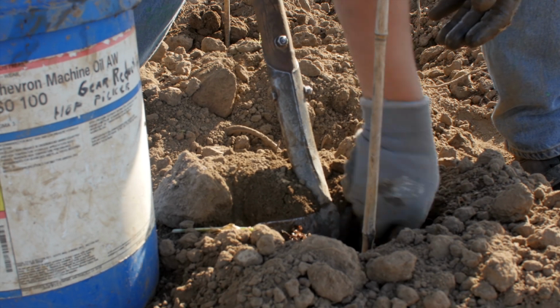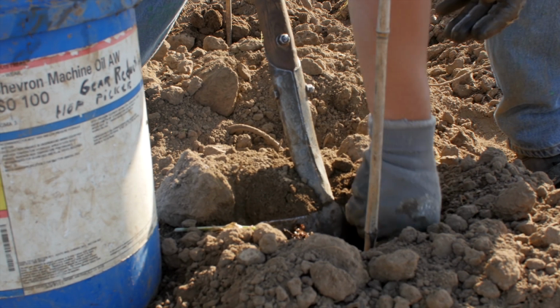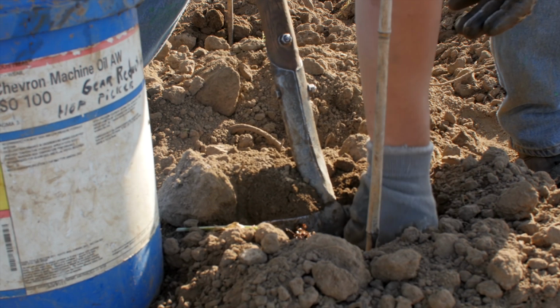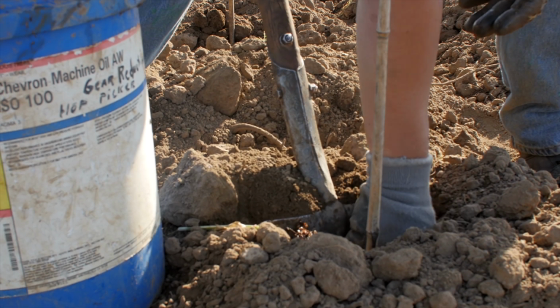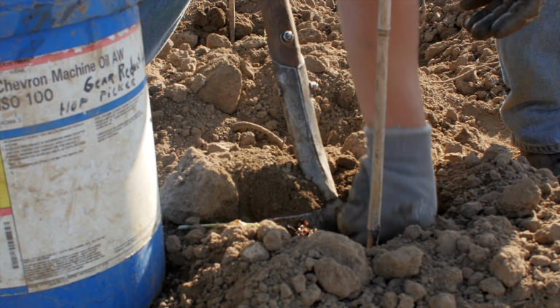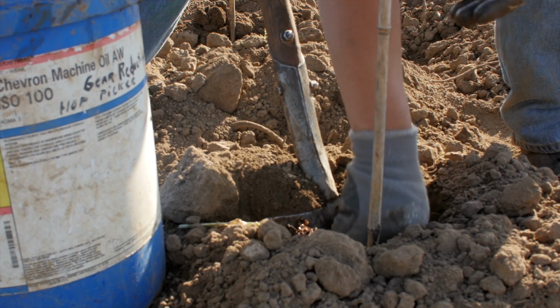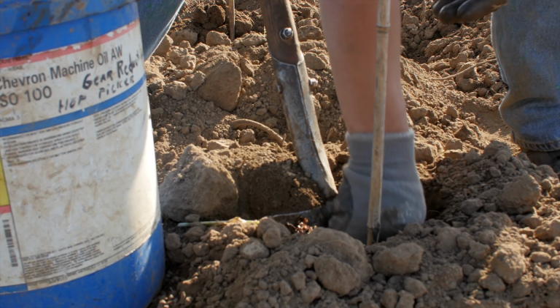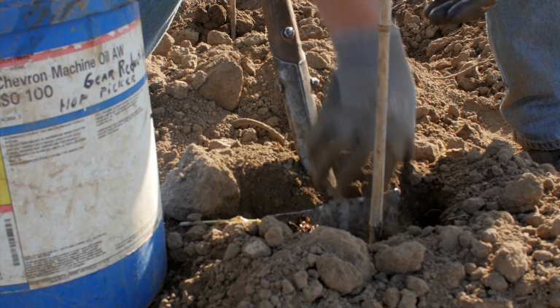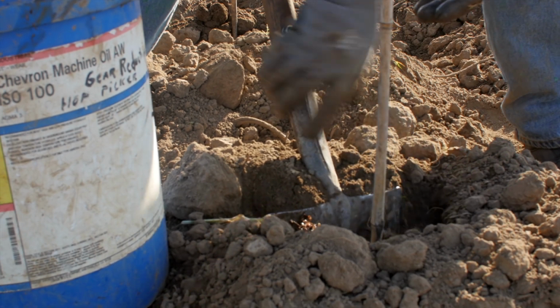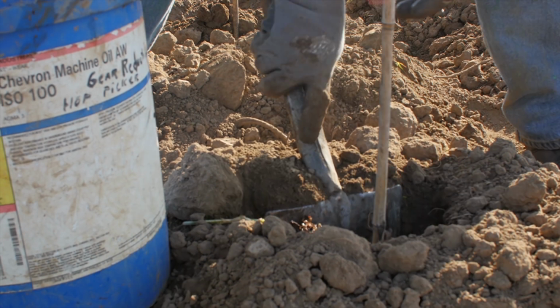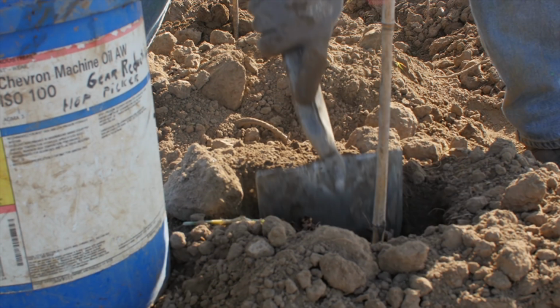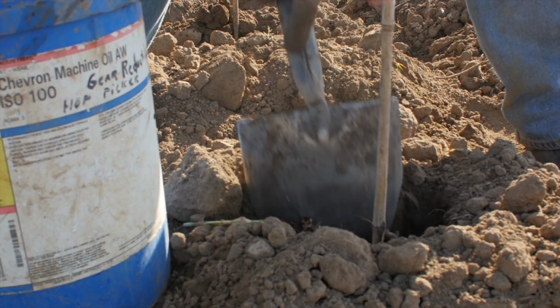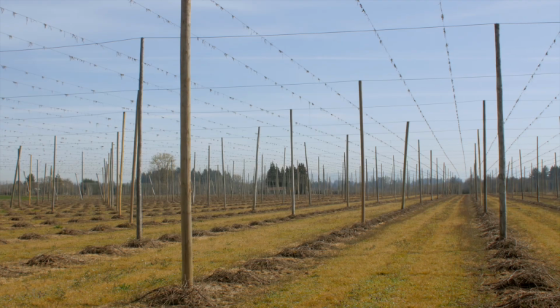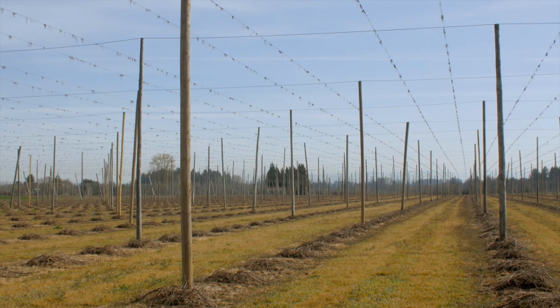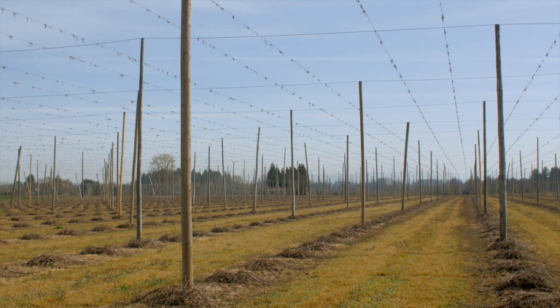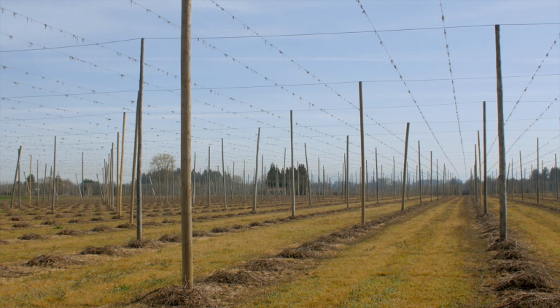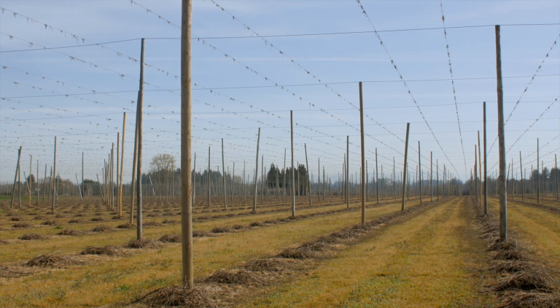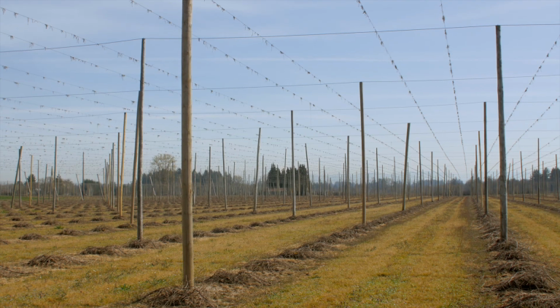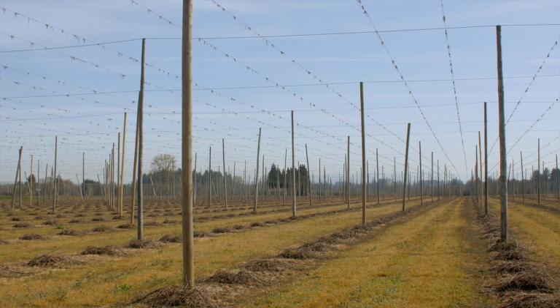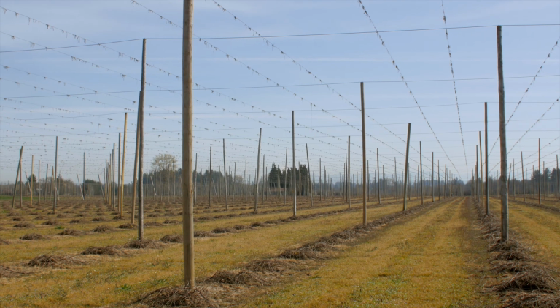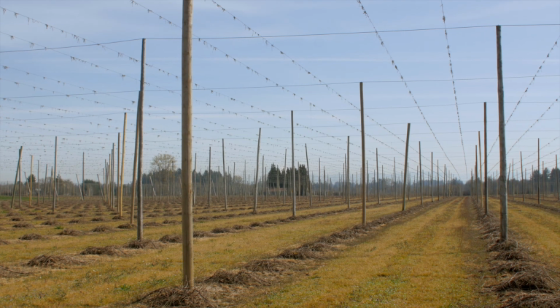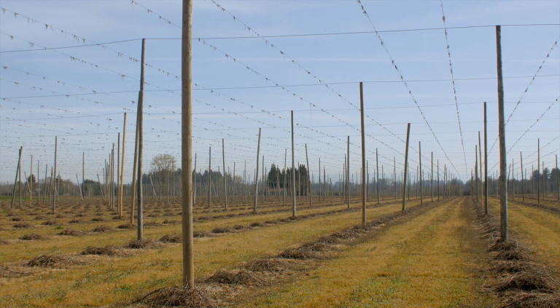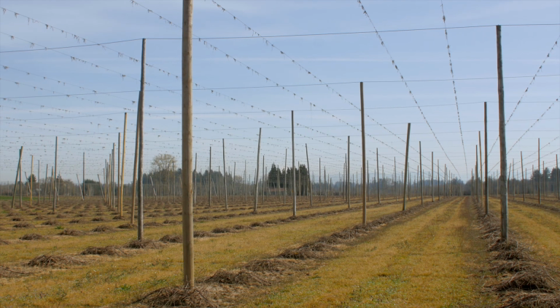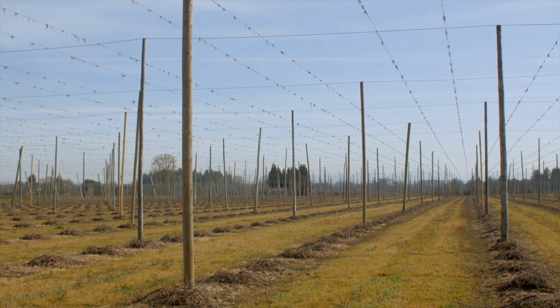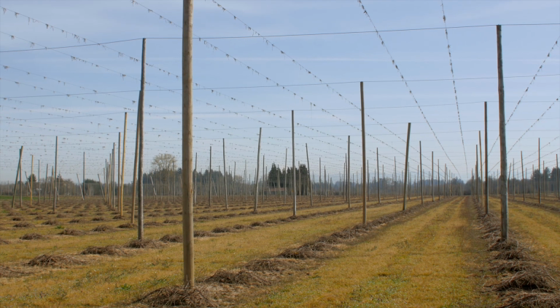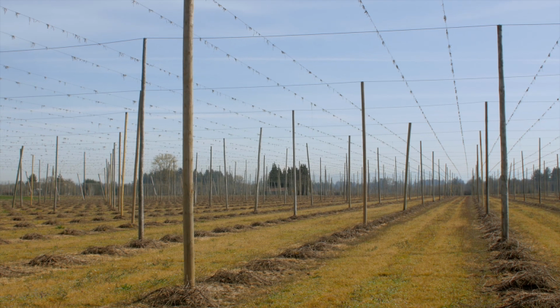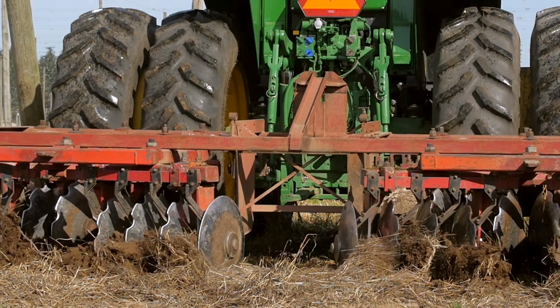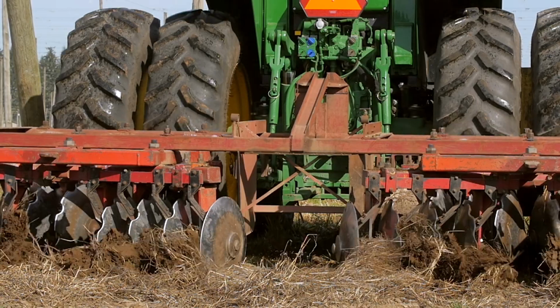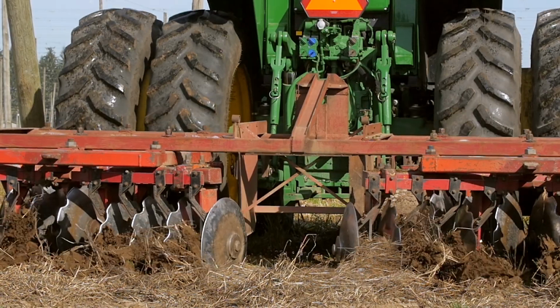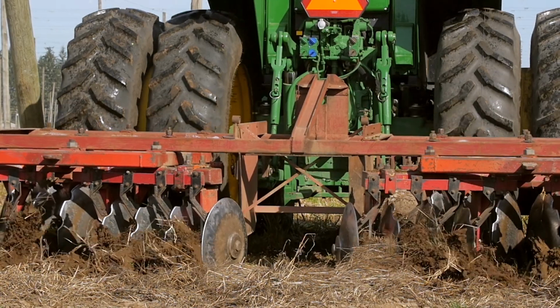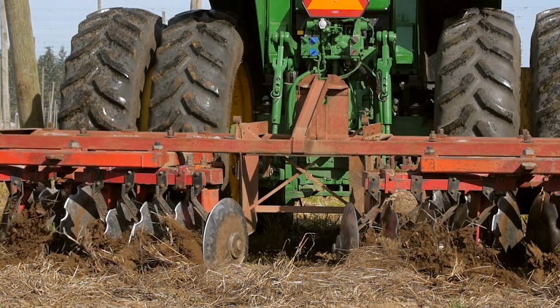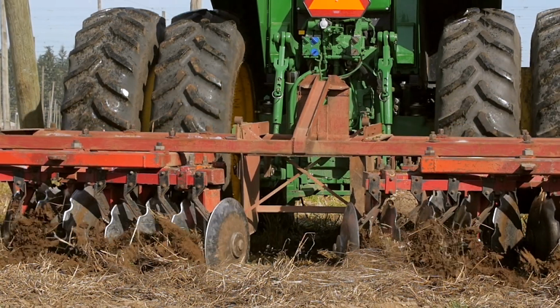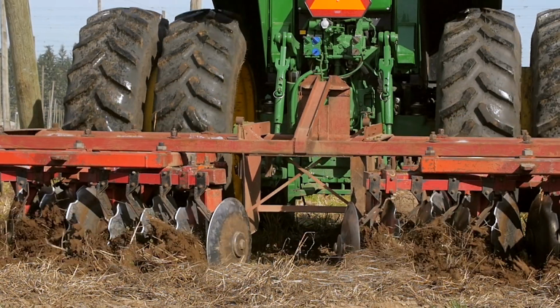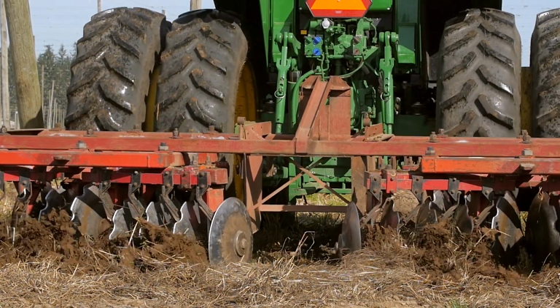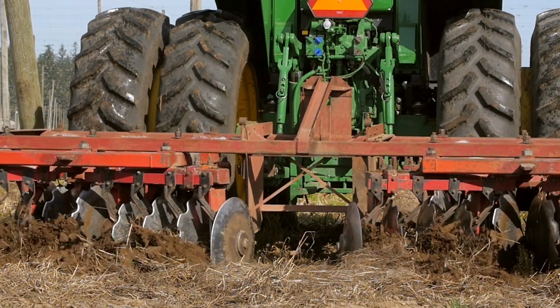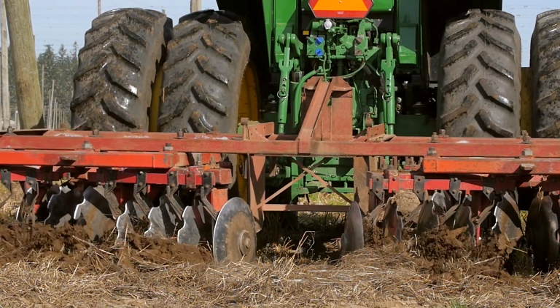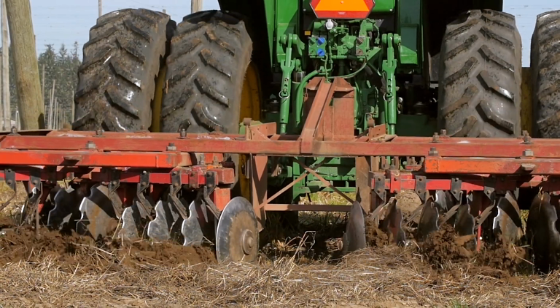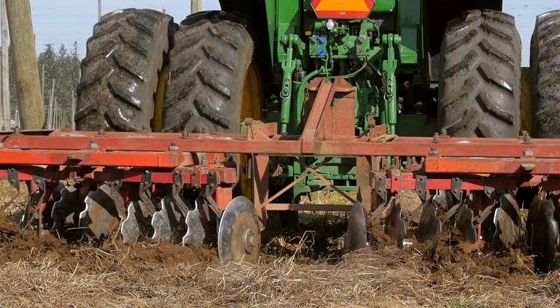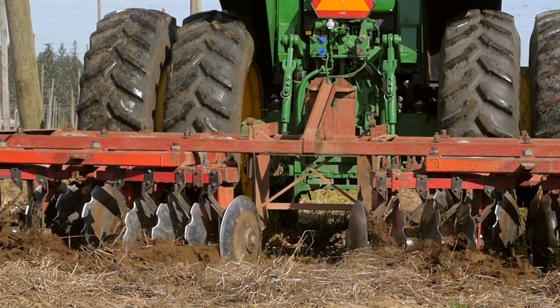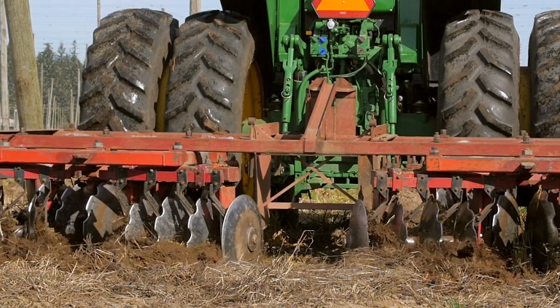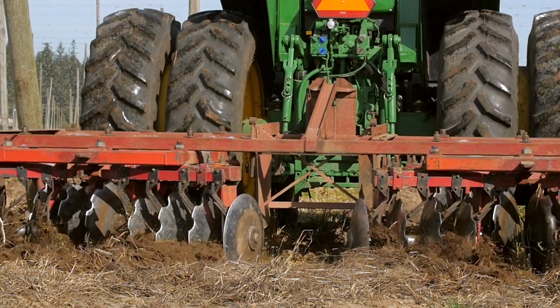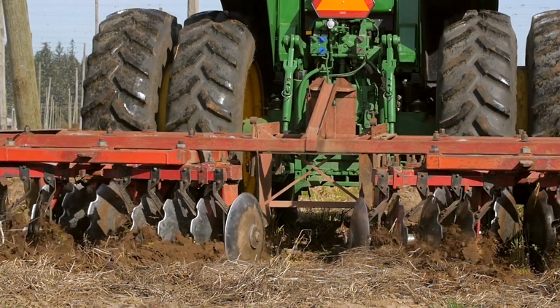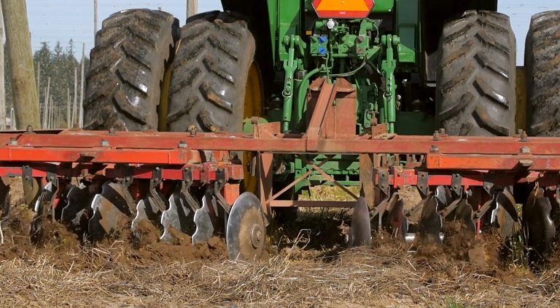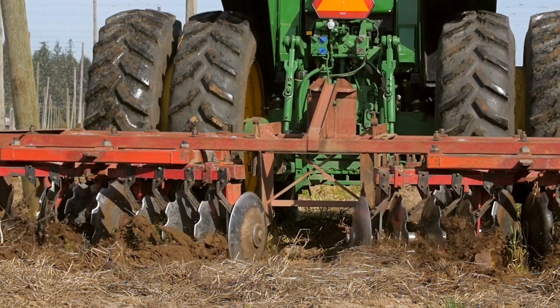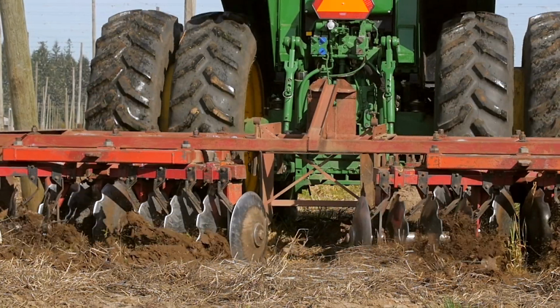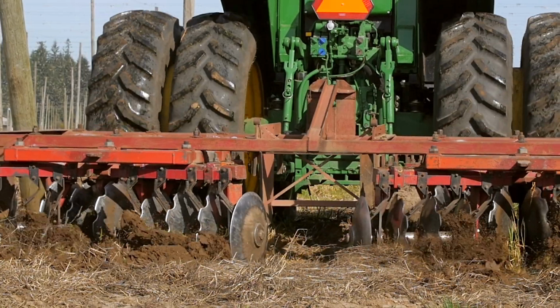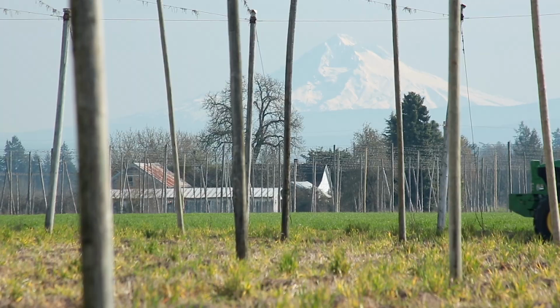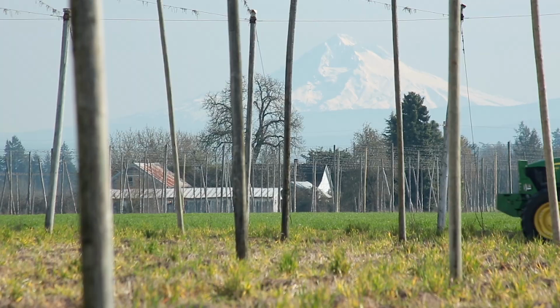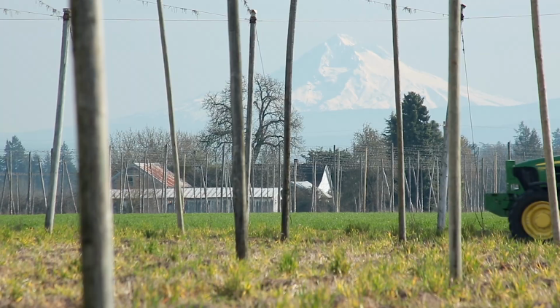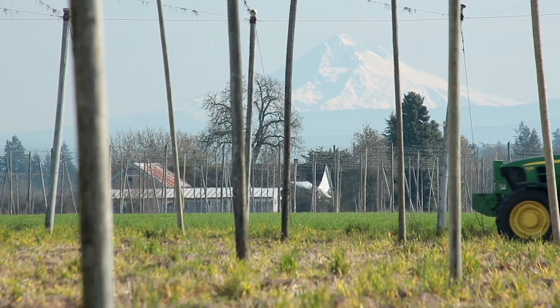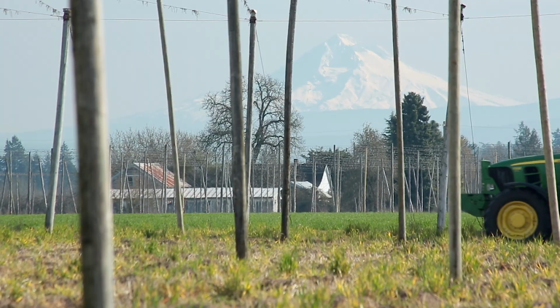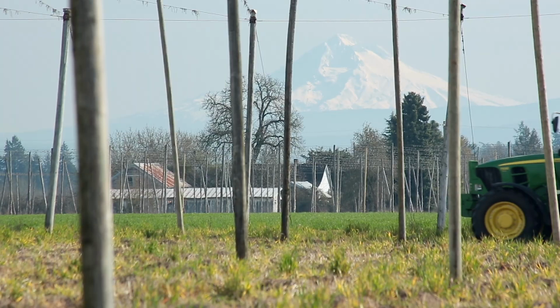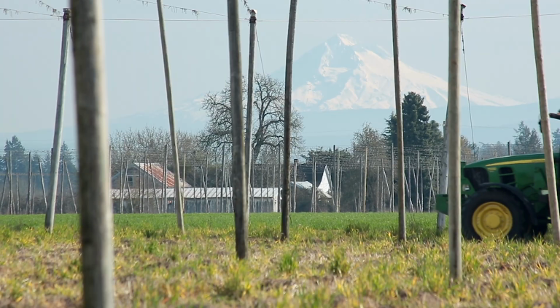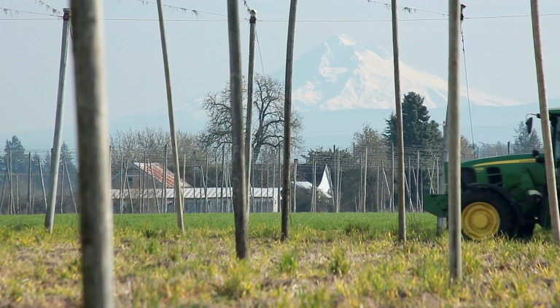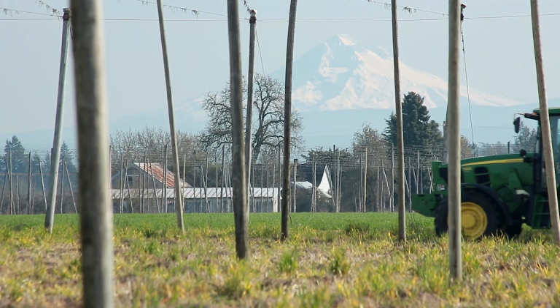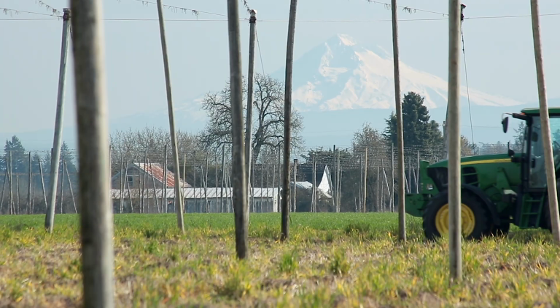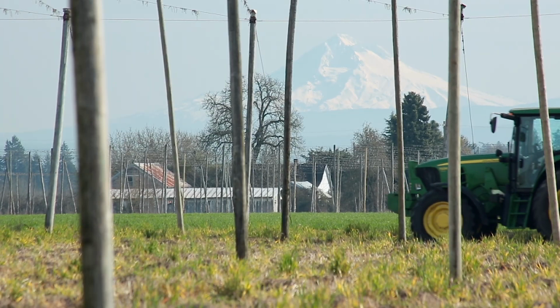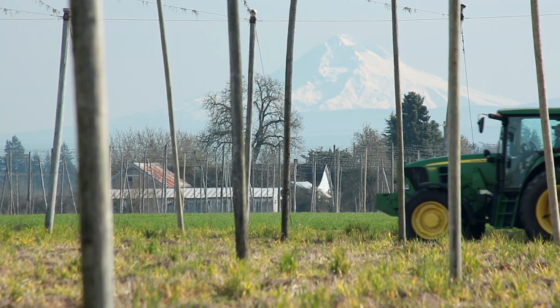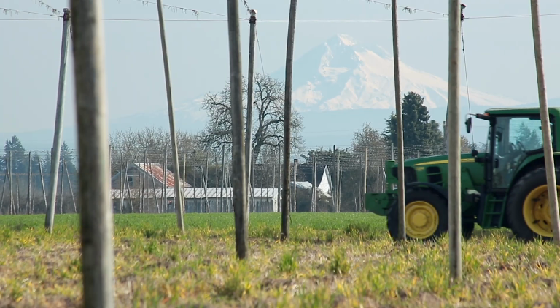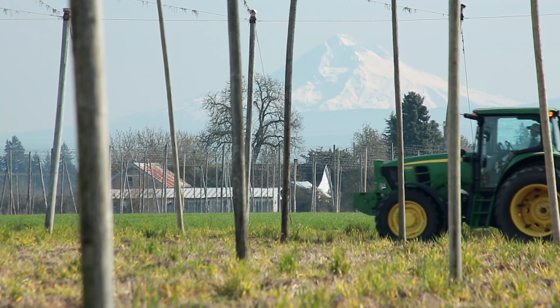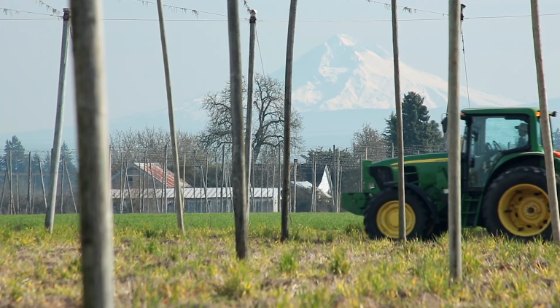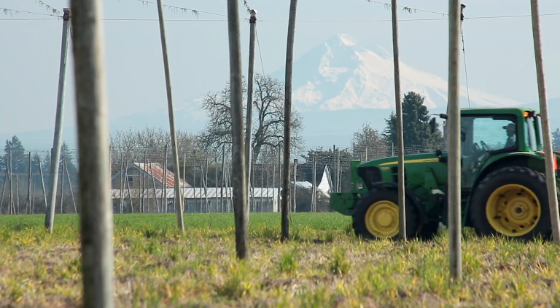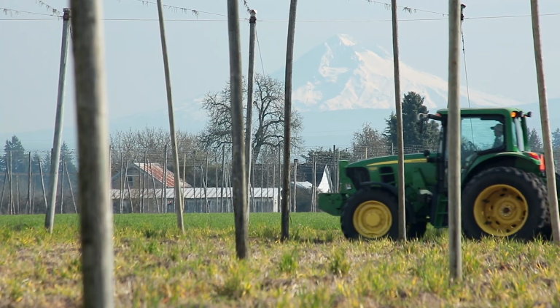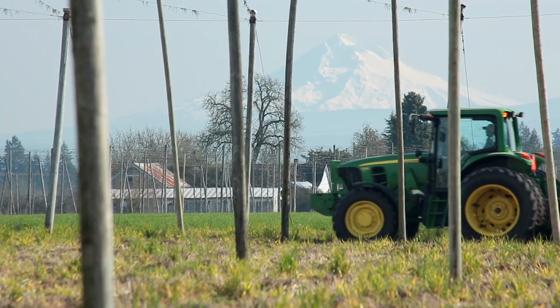The cover crop, which helps with moisture over the winter, is plowed into the soil to add organic matter and aid in topsoil retention.